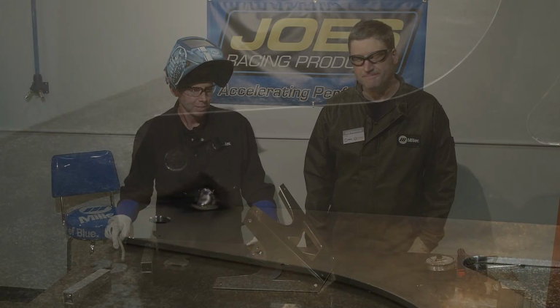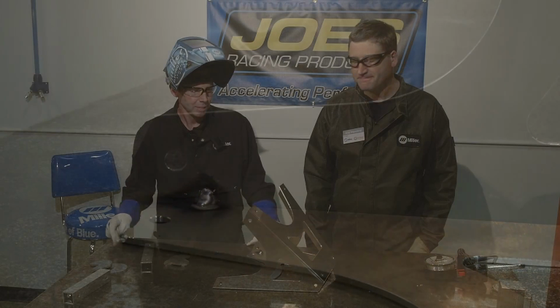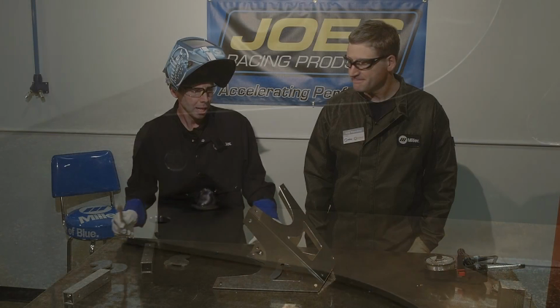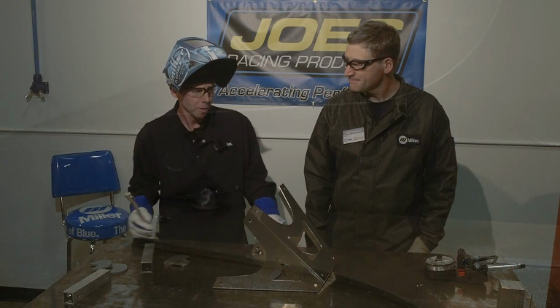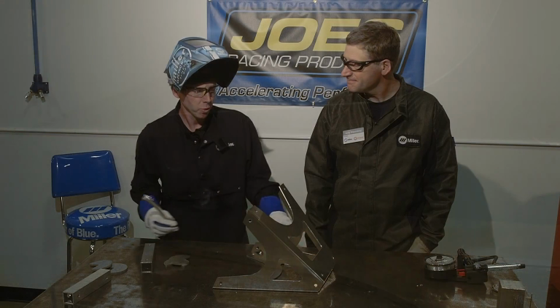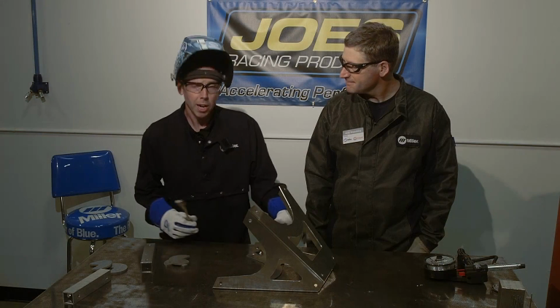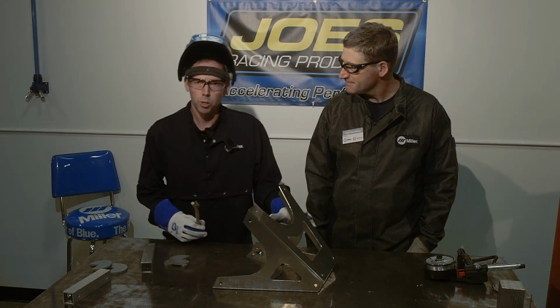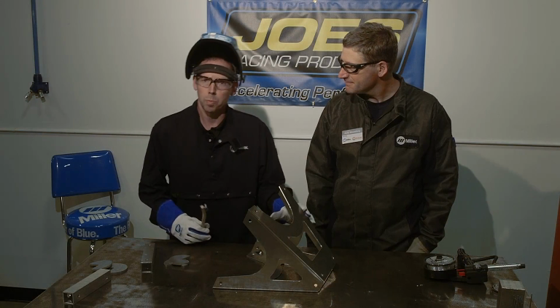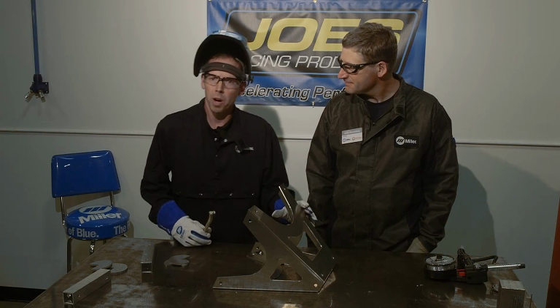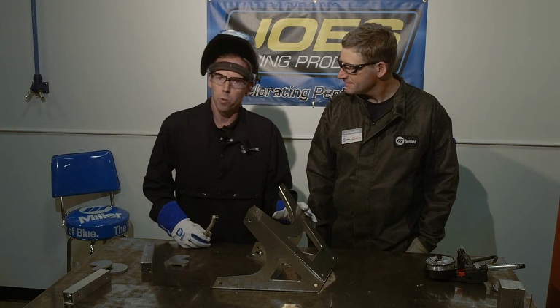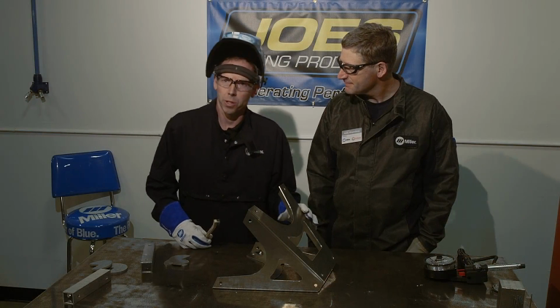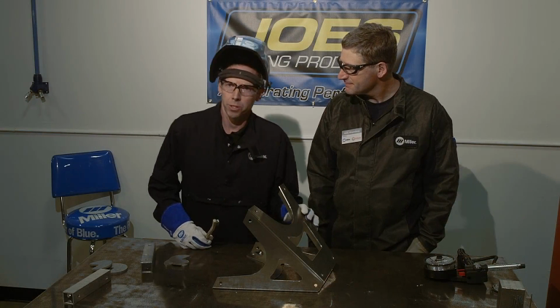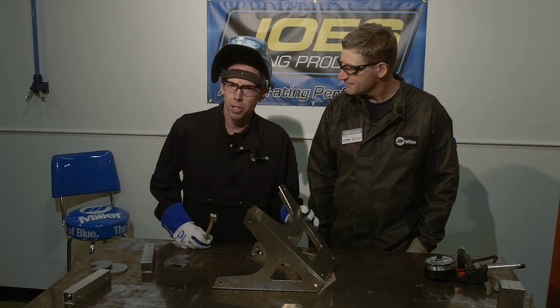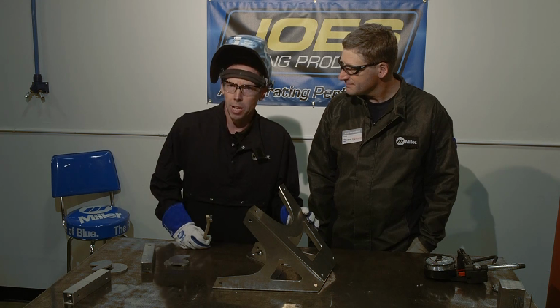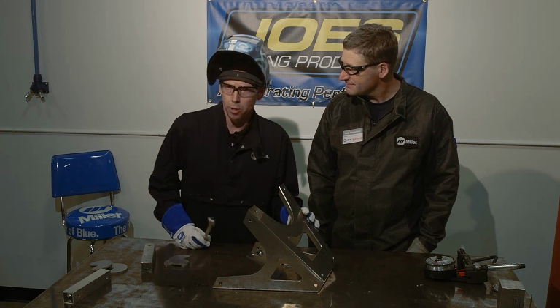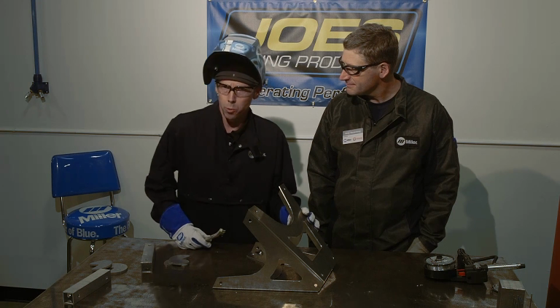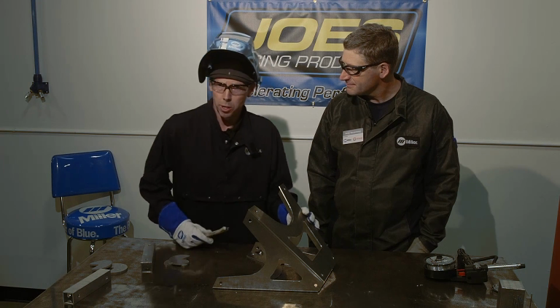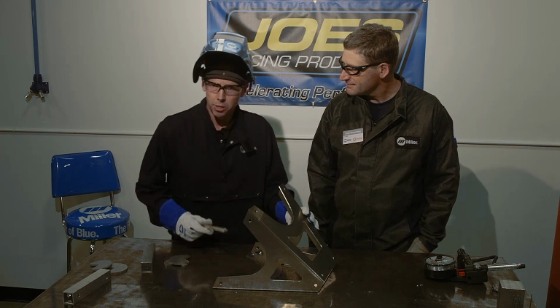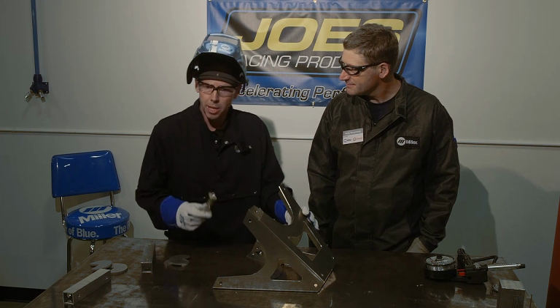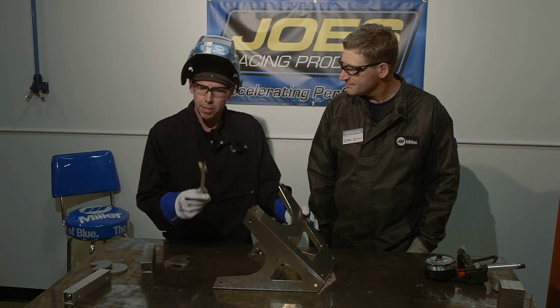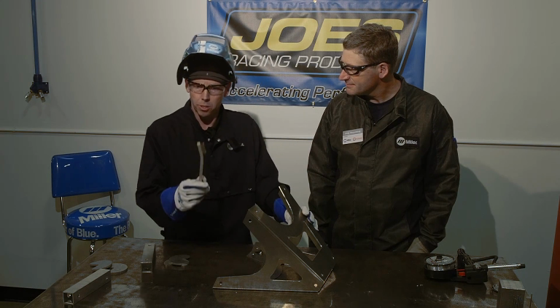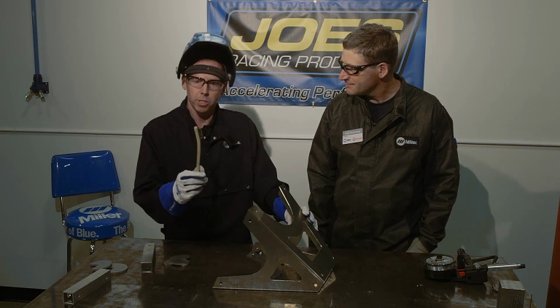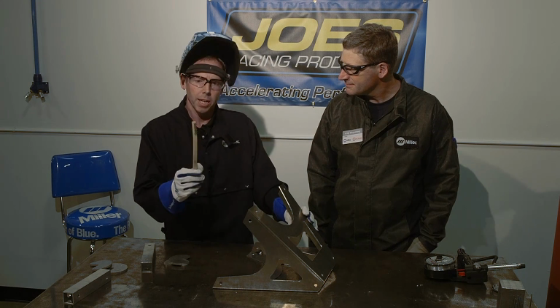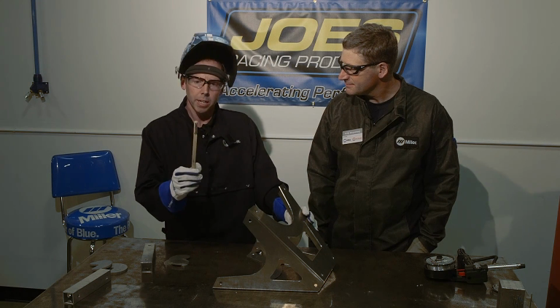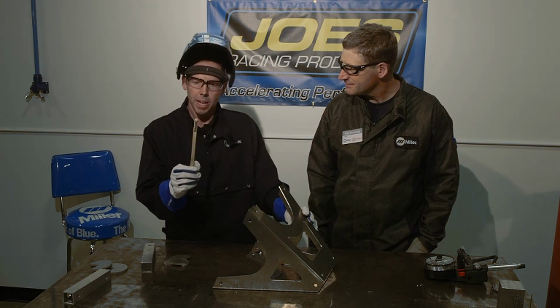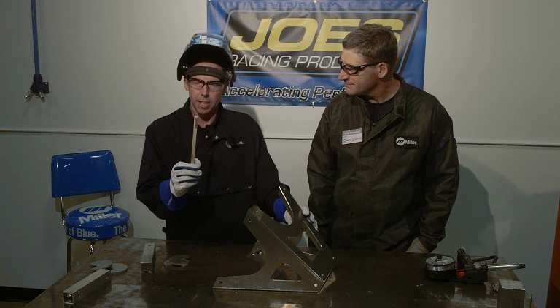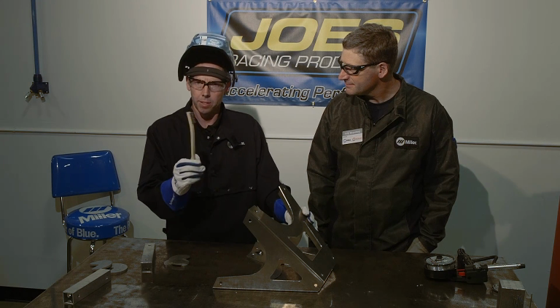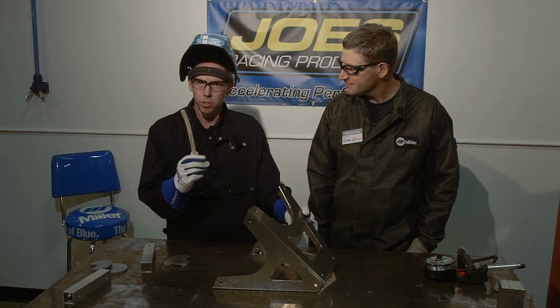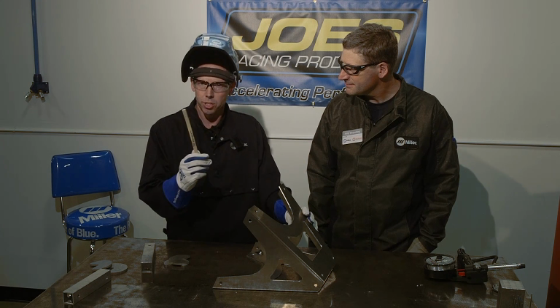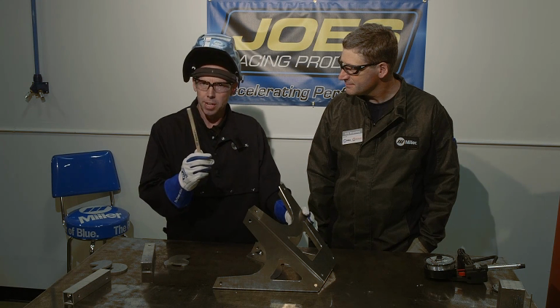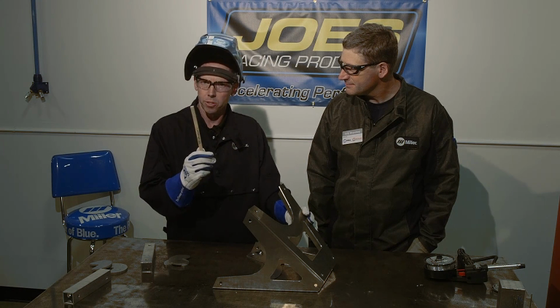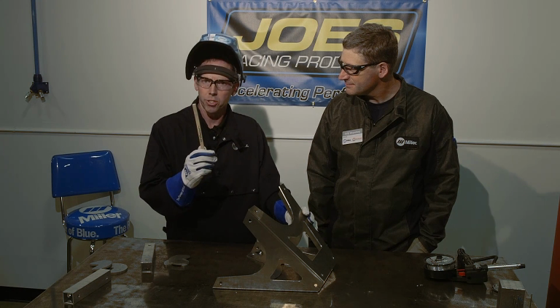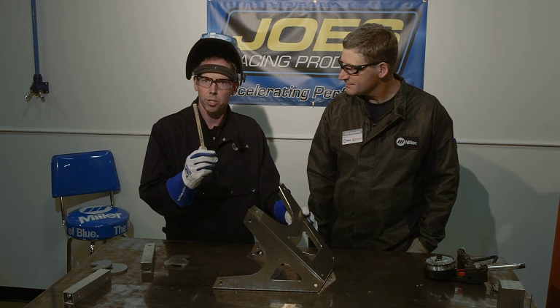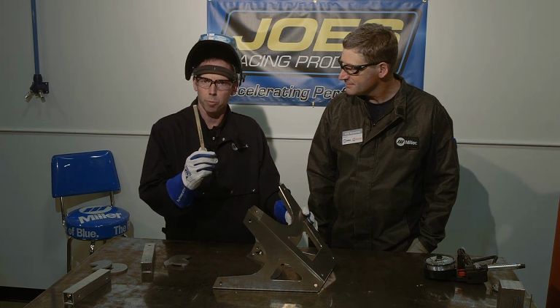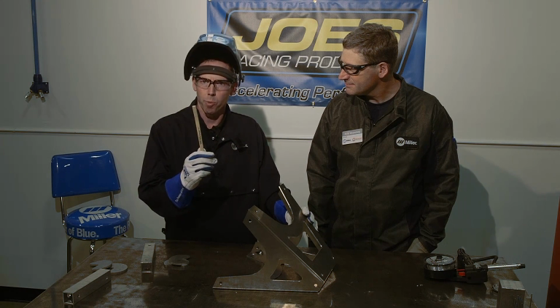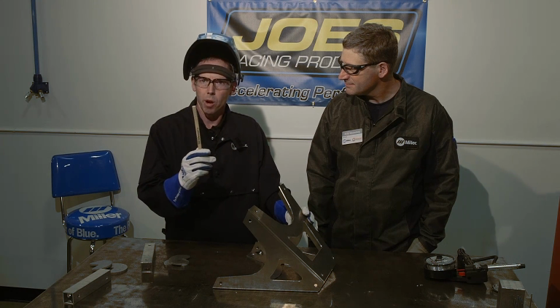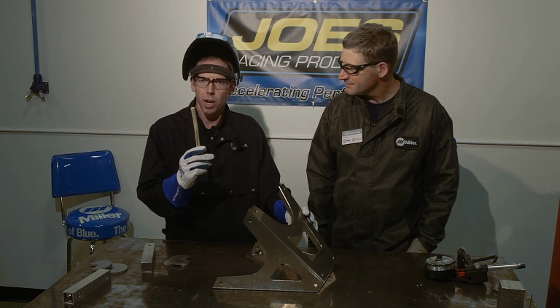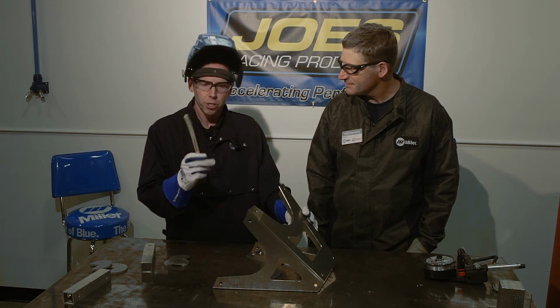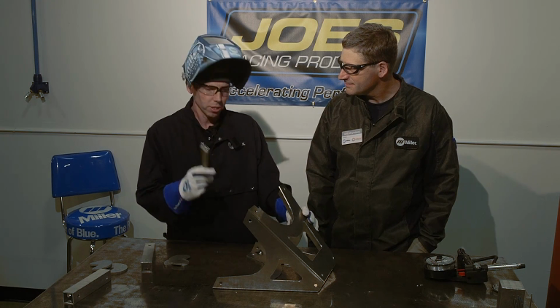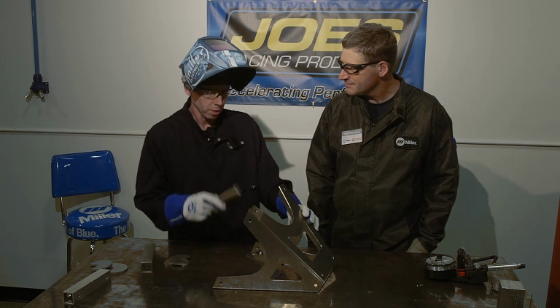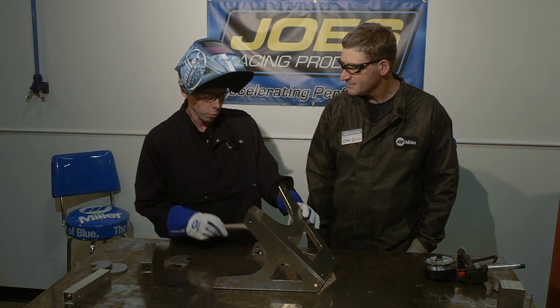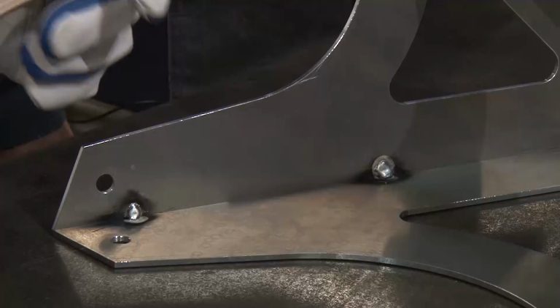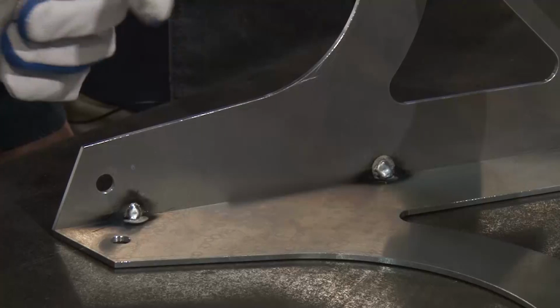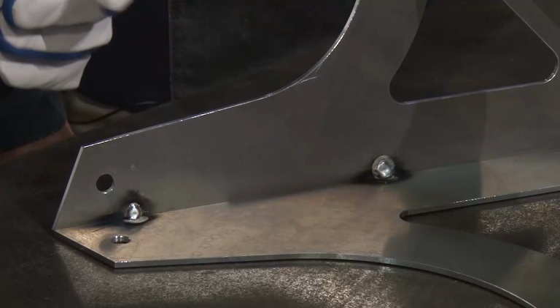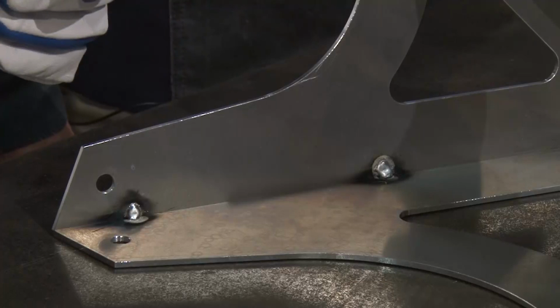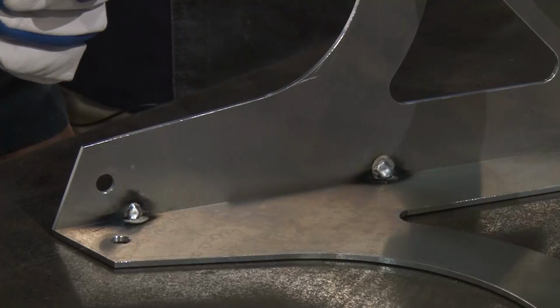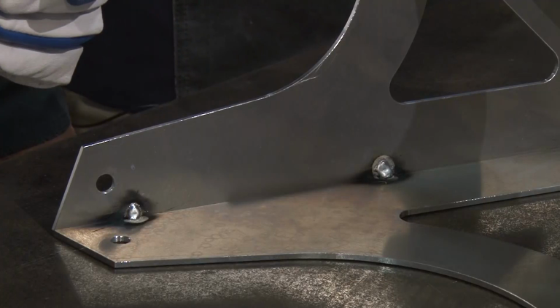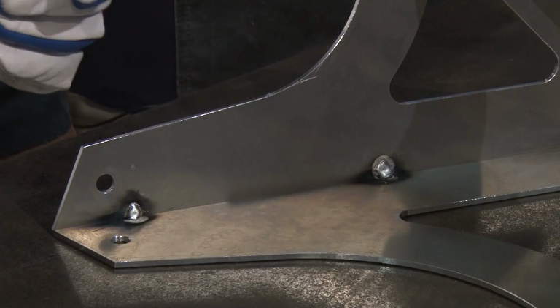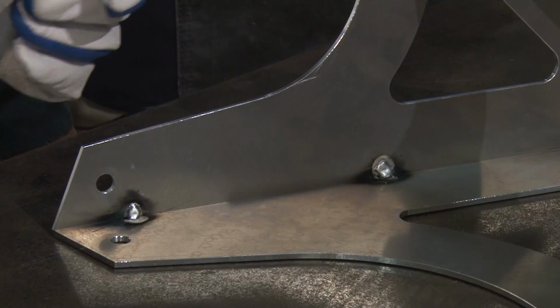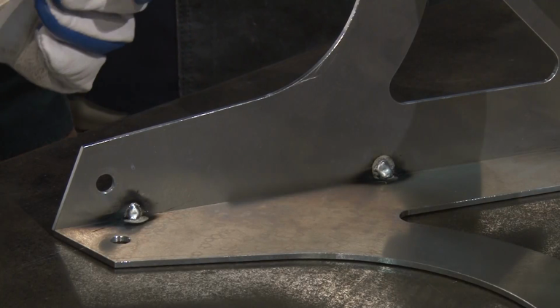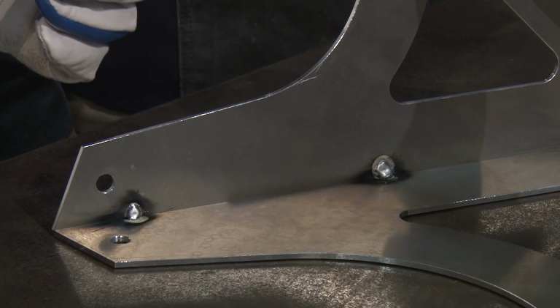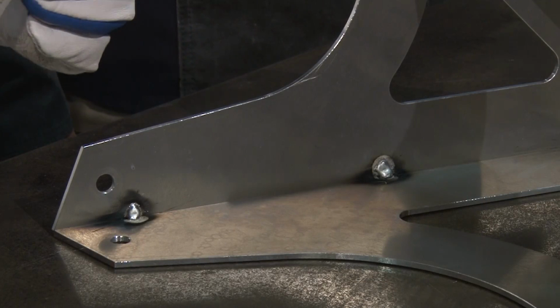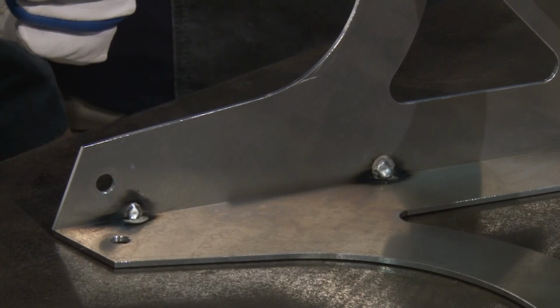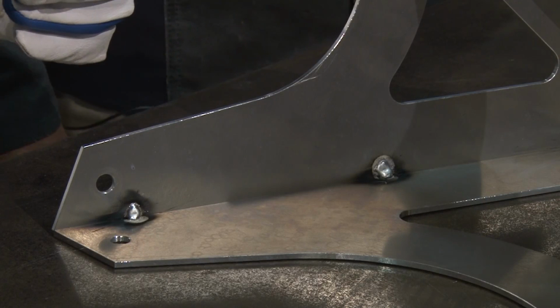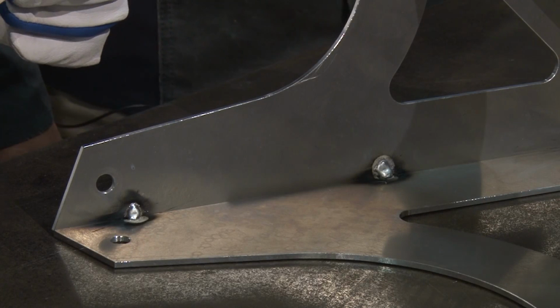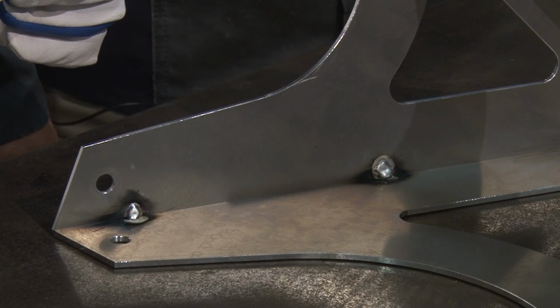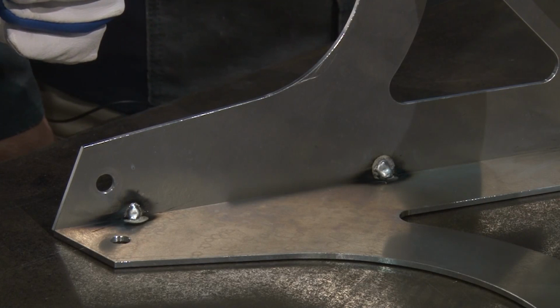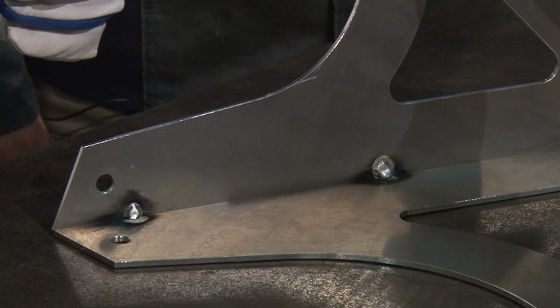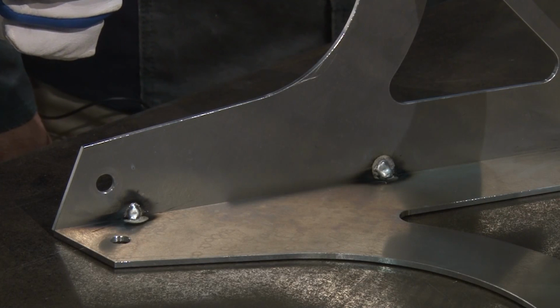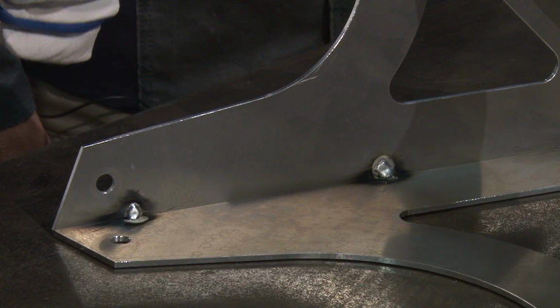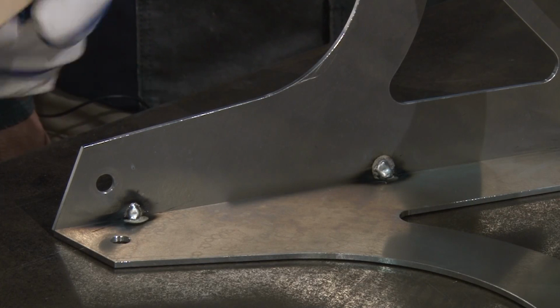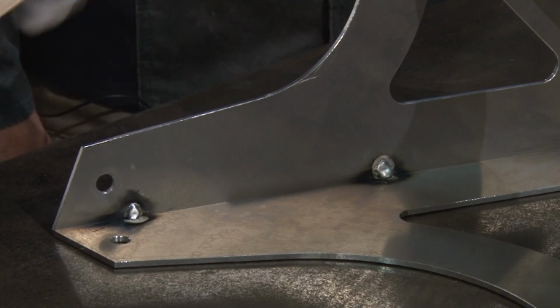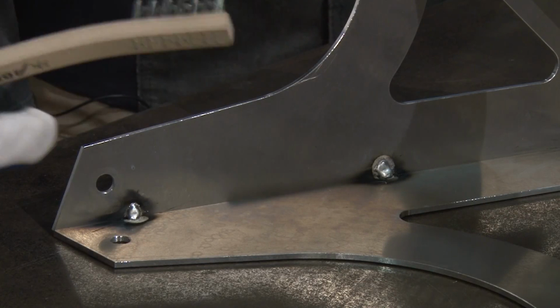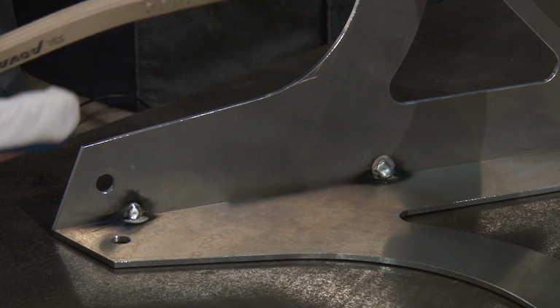Now that we've got it spot welded together, we're going to take this dedicated stainless steel brush and clean up the welds and the joints.